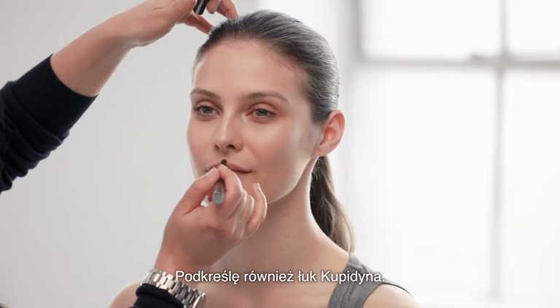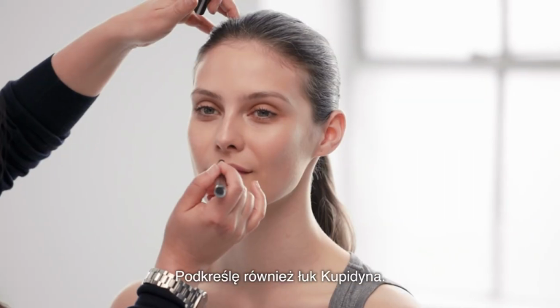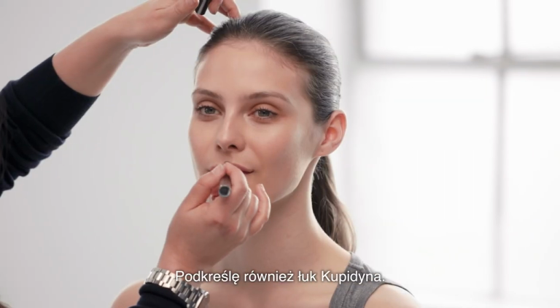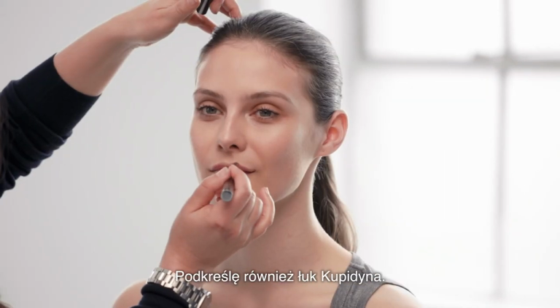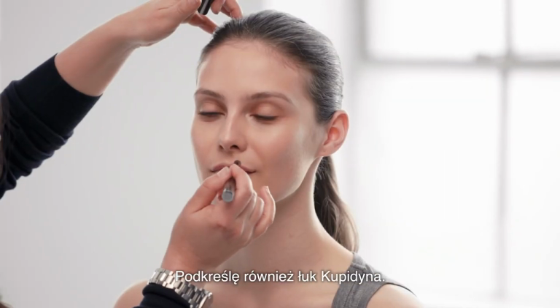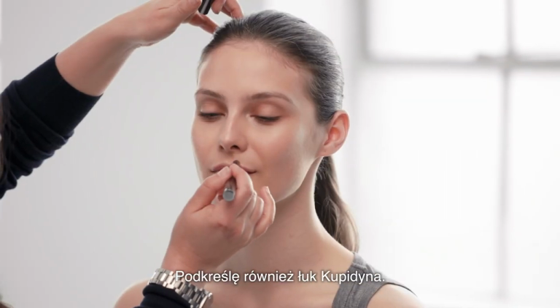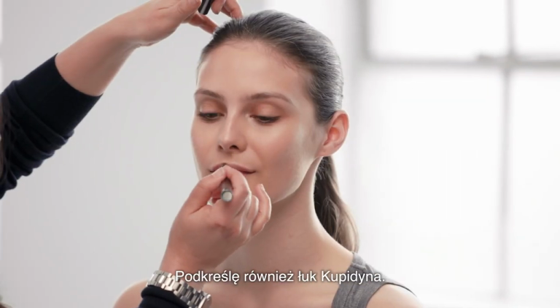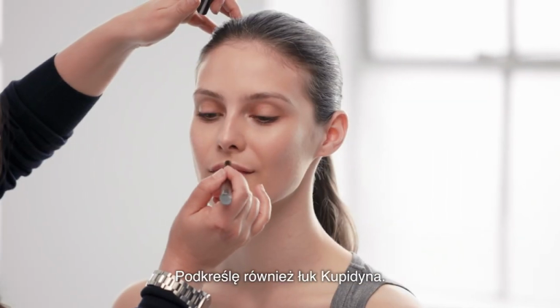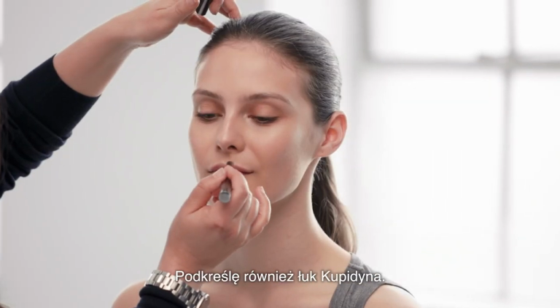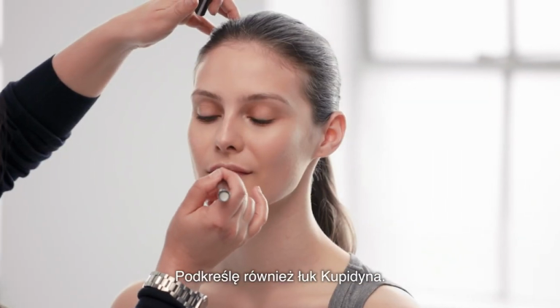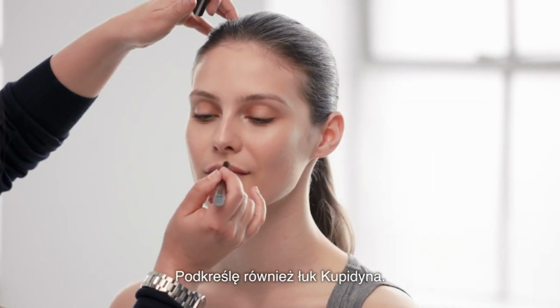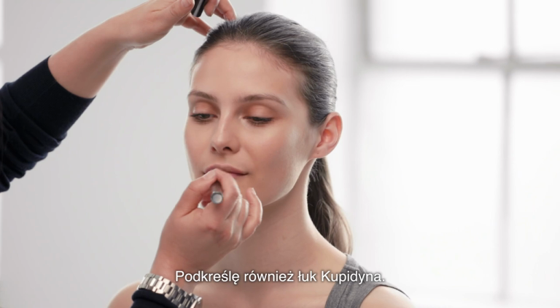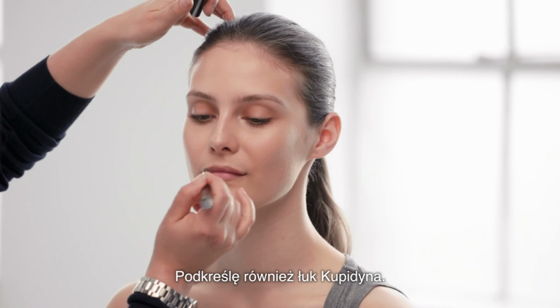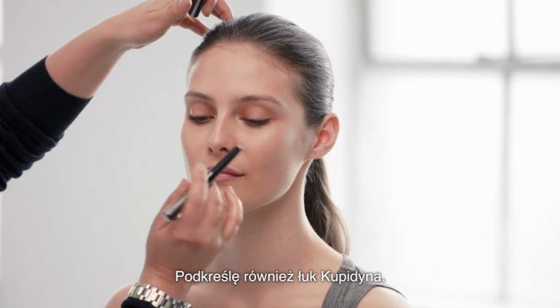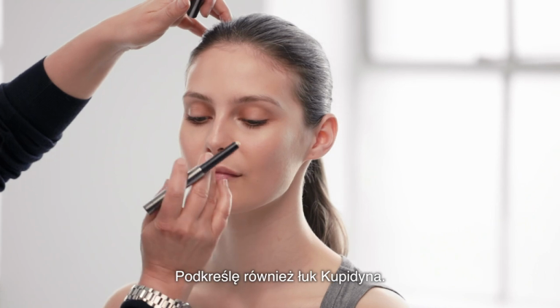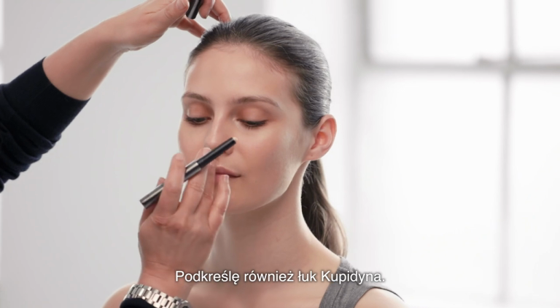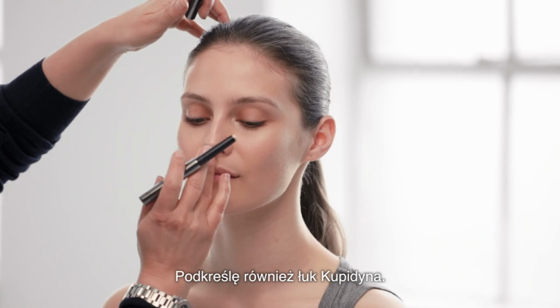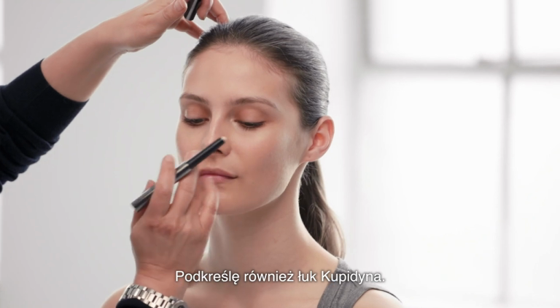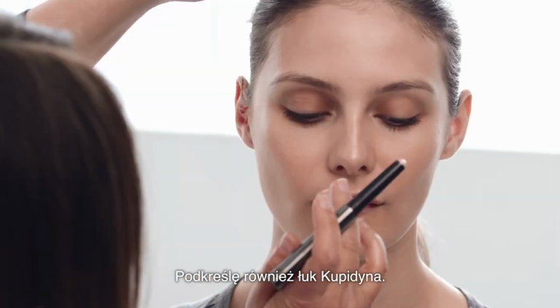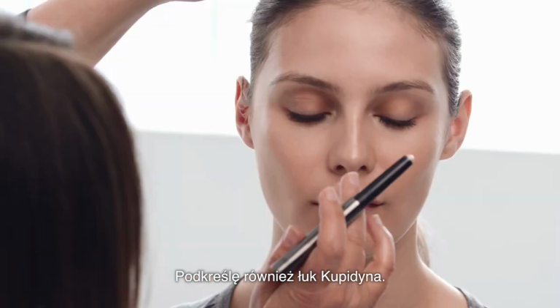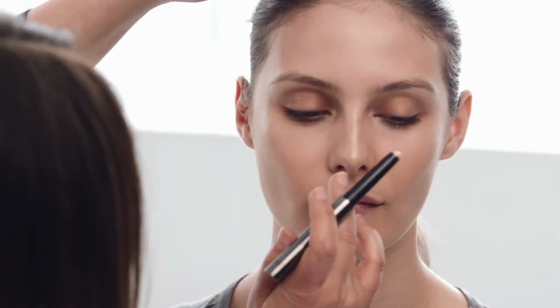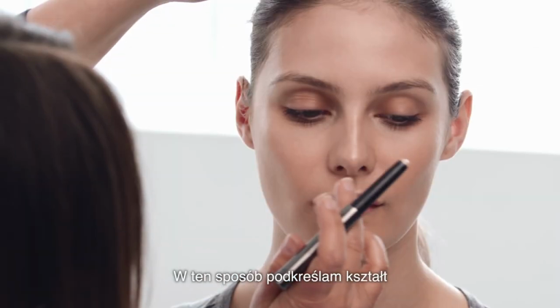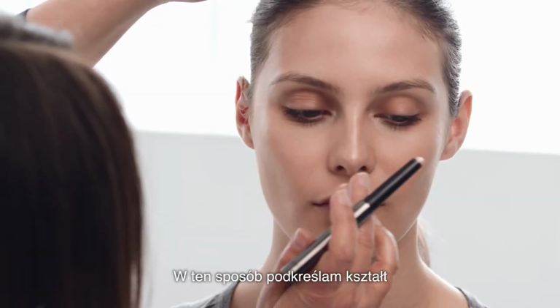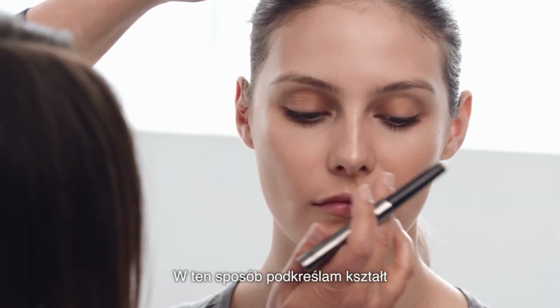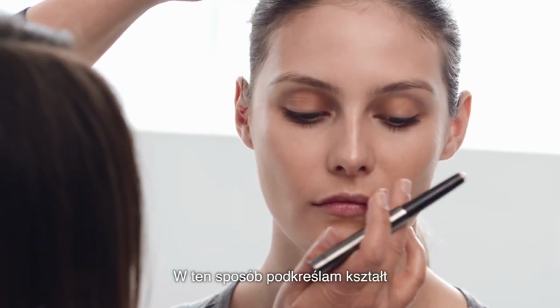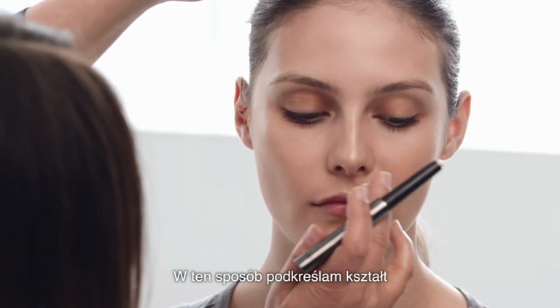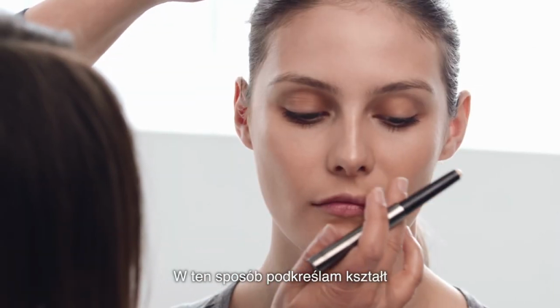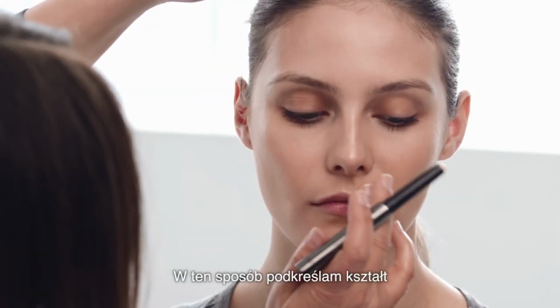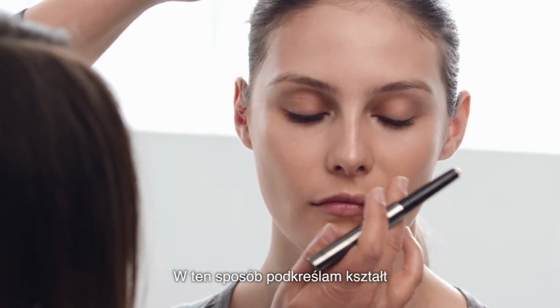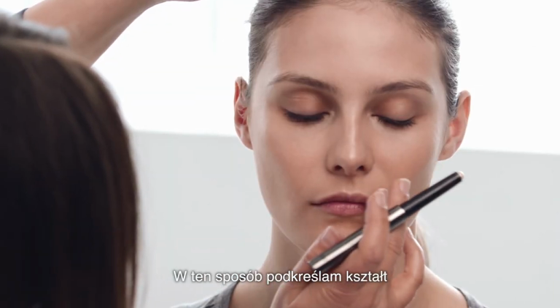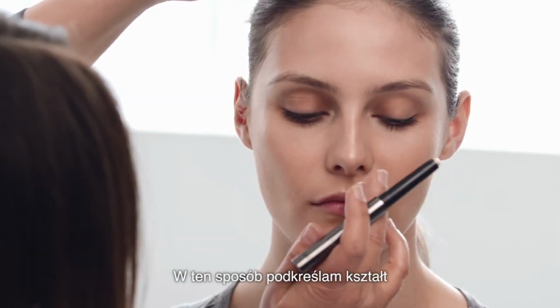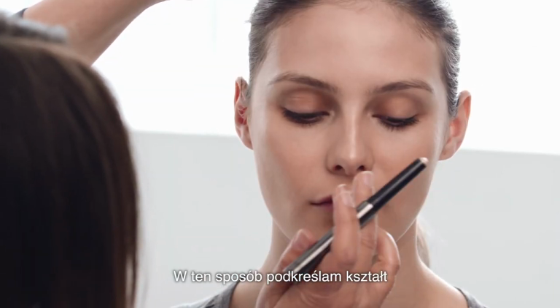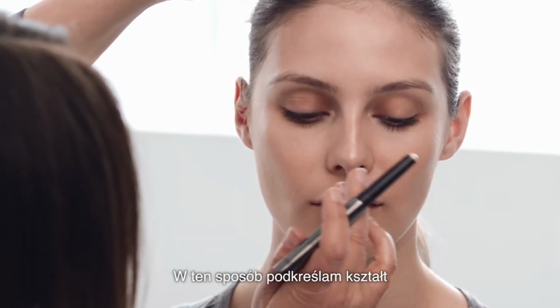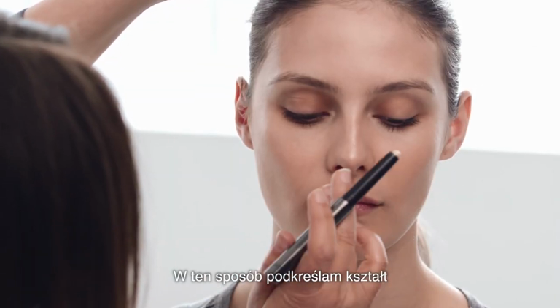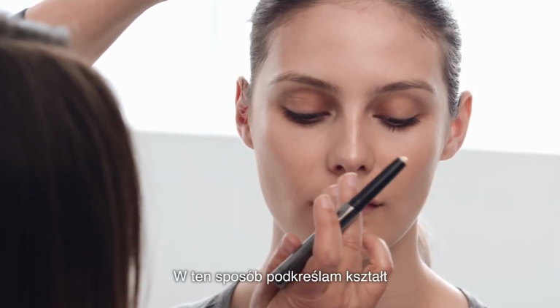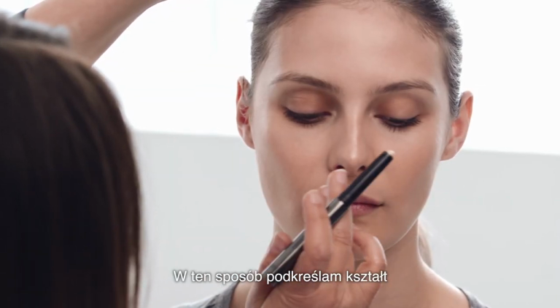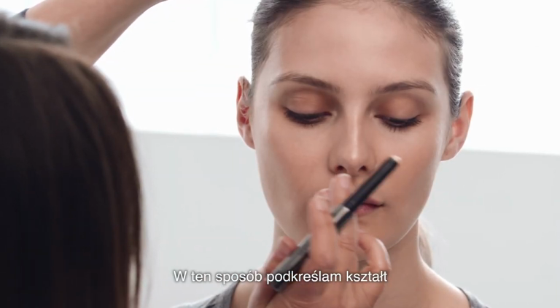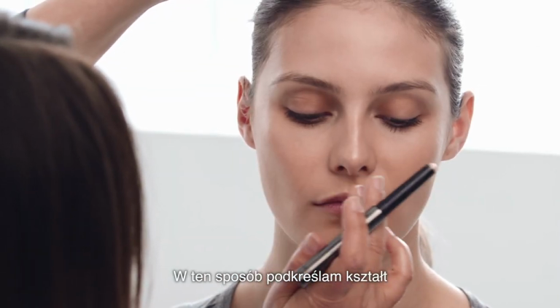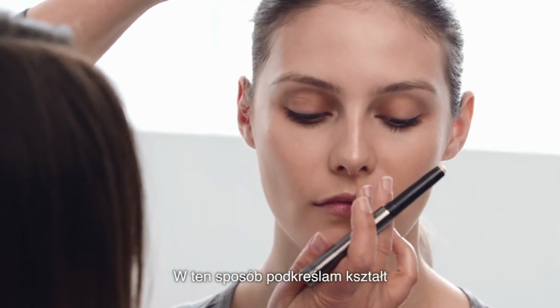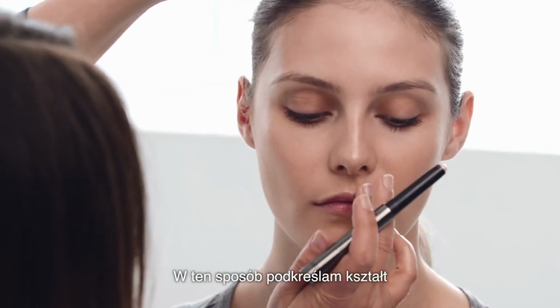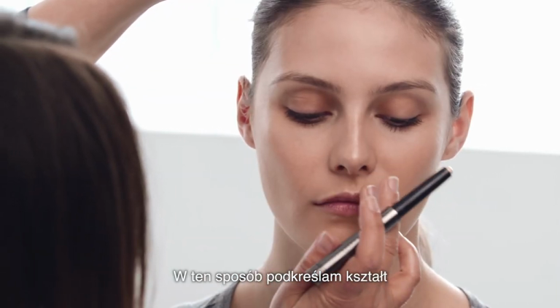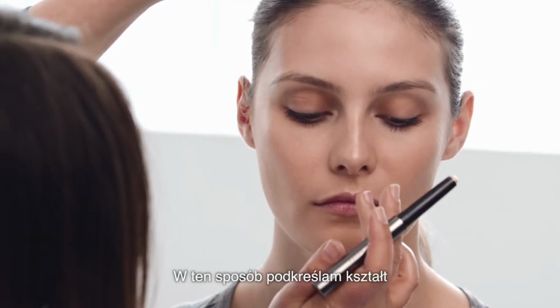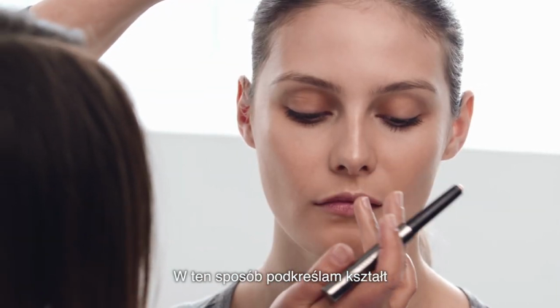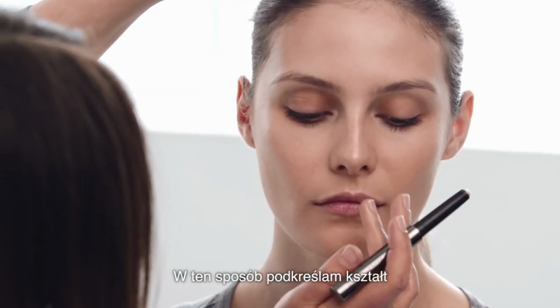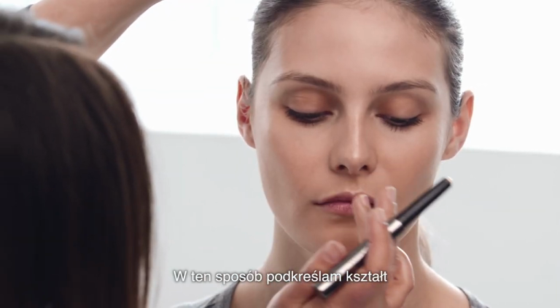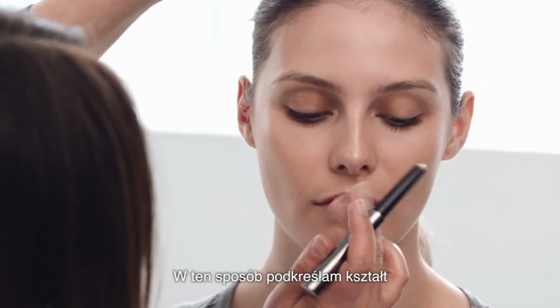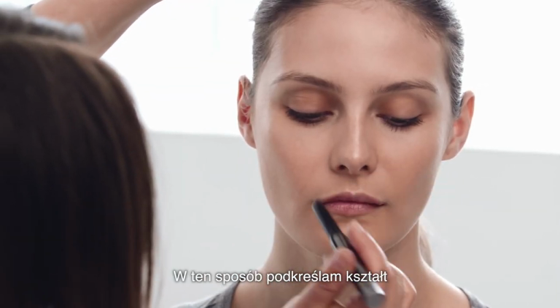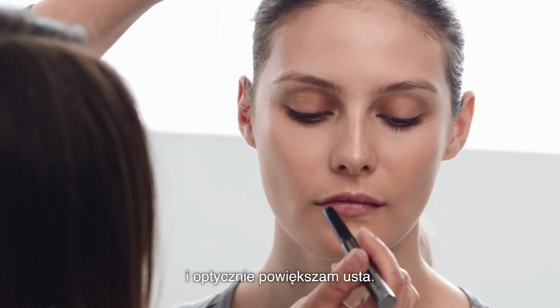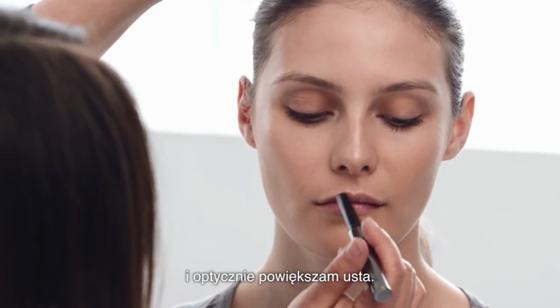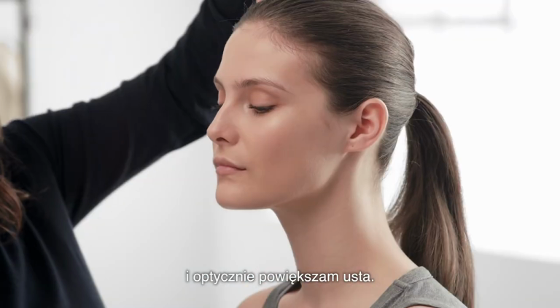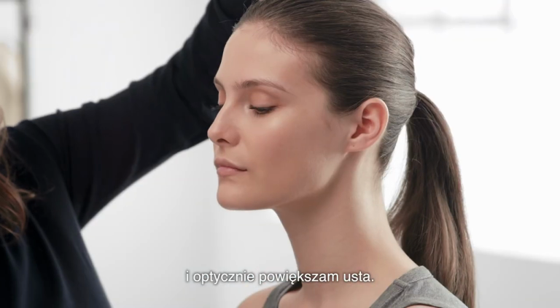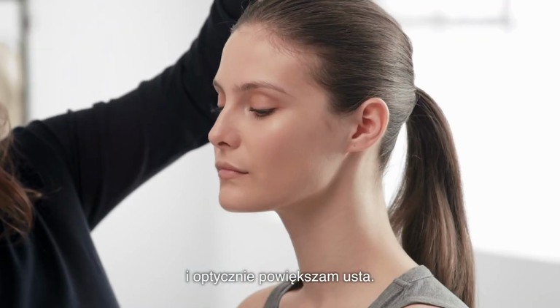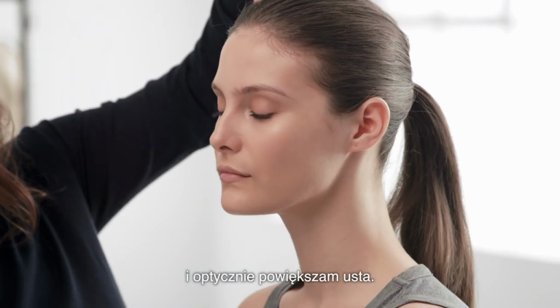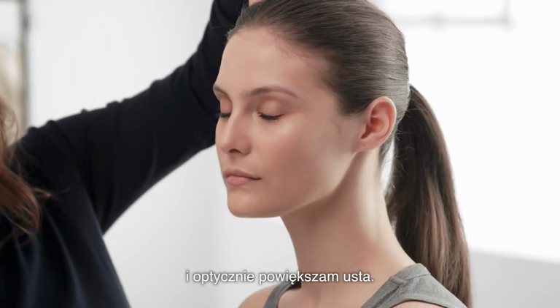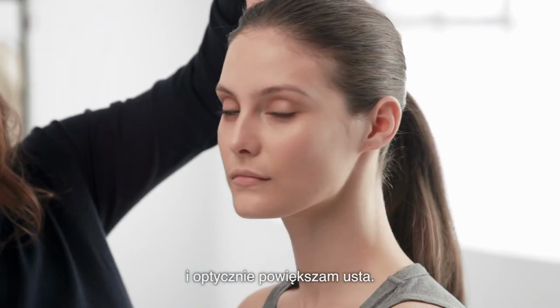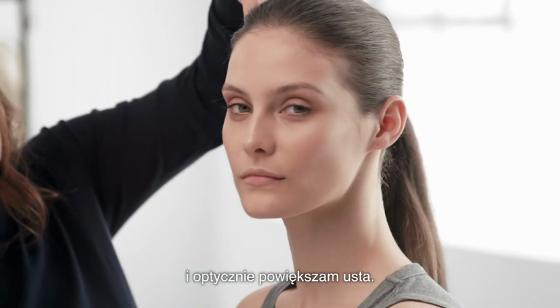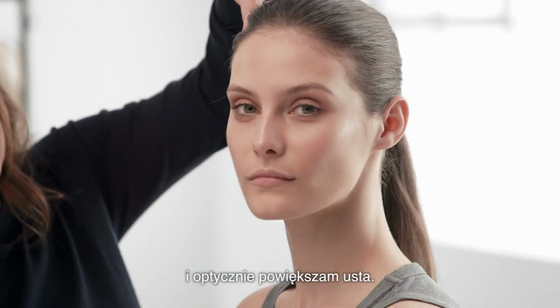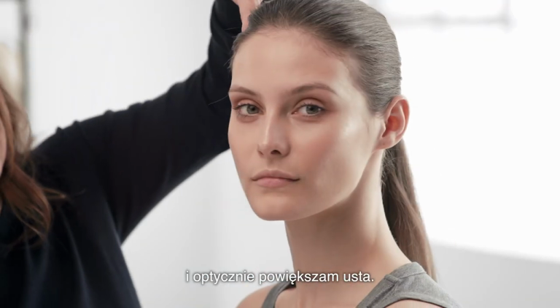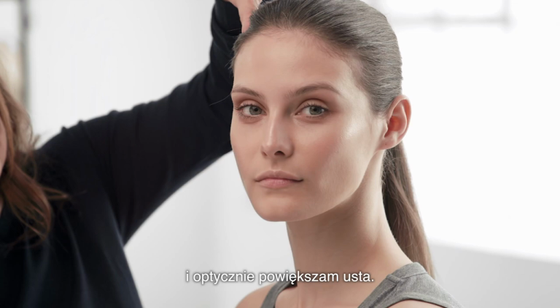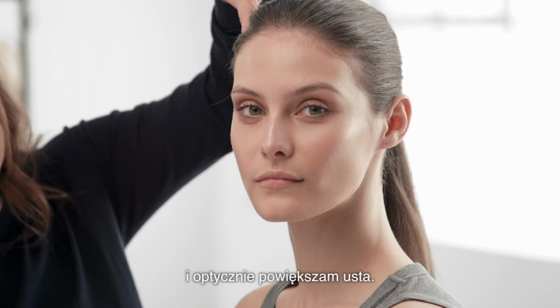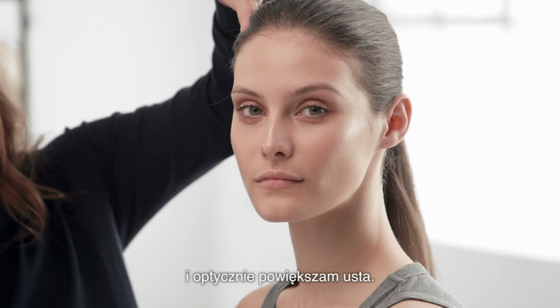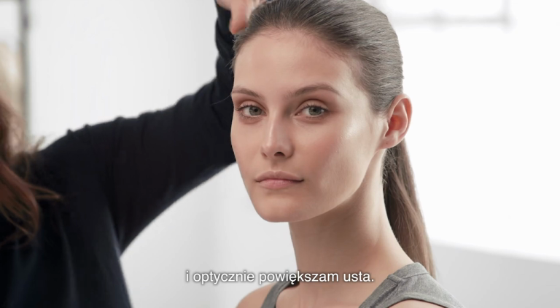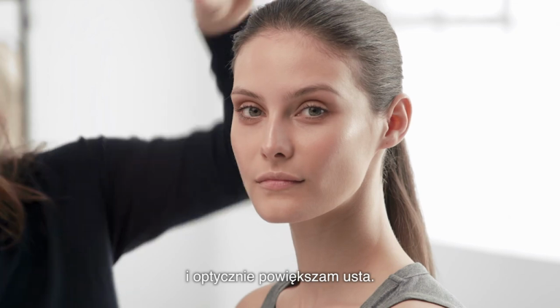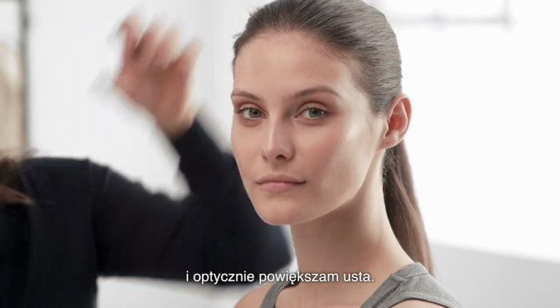I'm also going to do the cupid's bow. This gives you slight definition in the cupid's bow and makes the lips look slightly fuller.